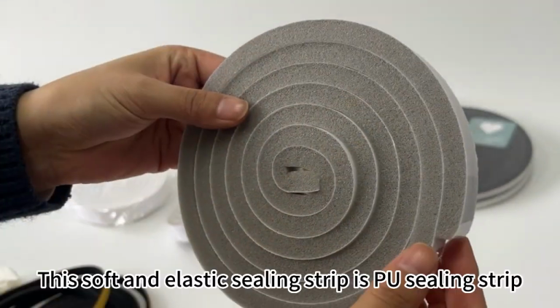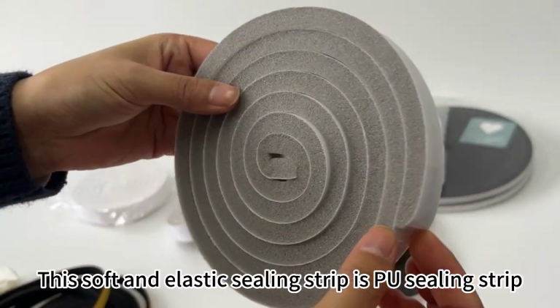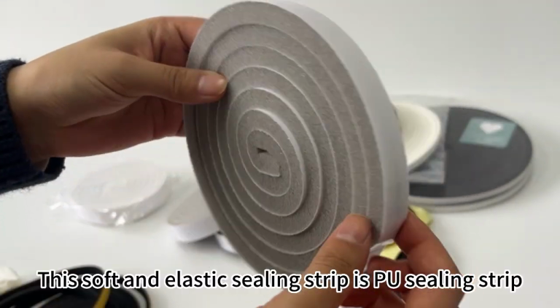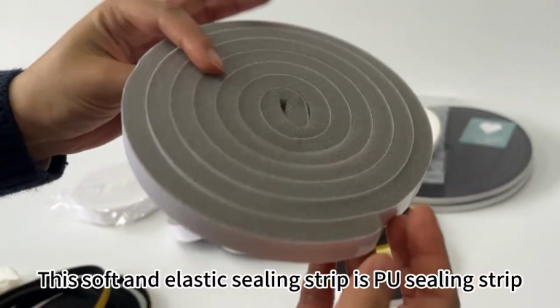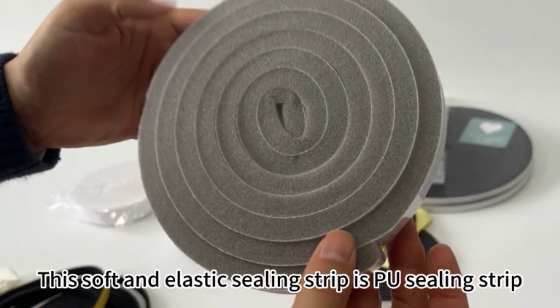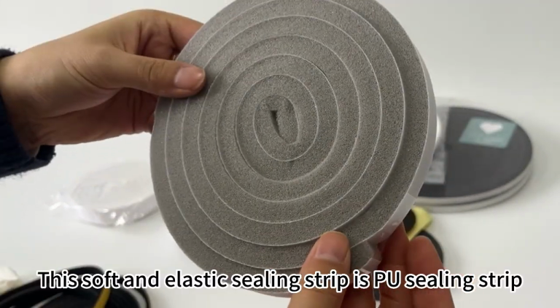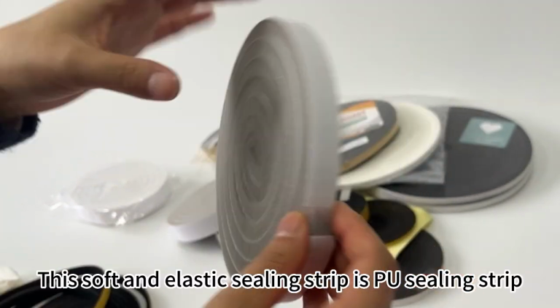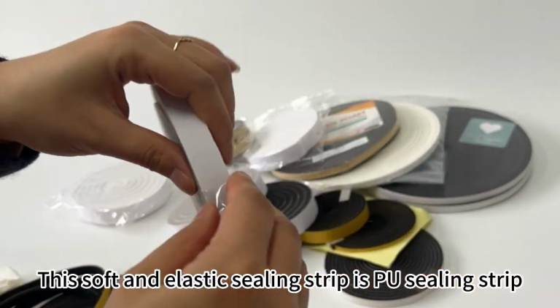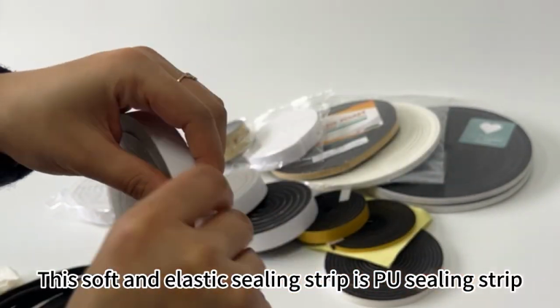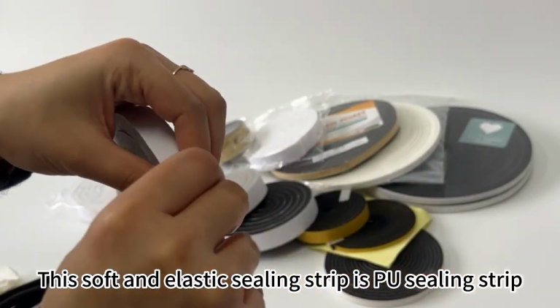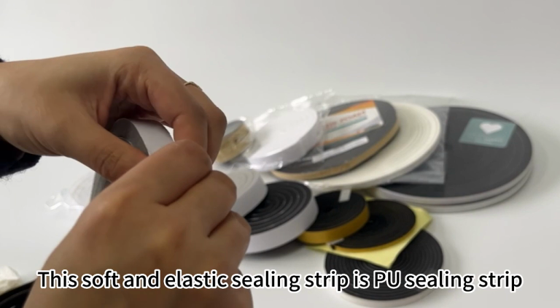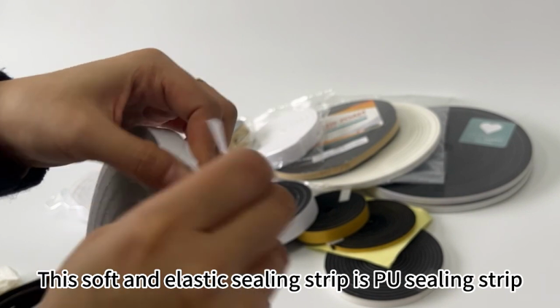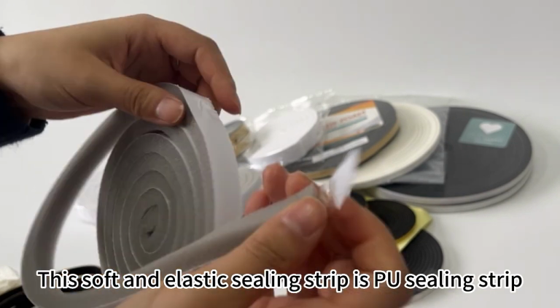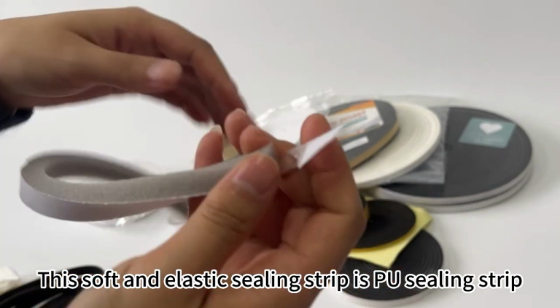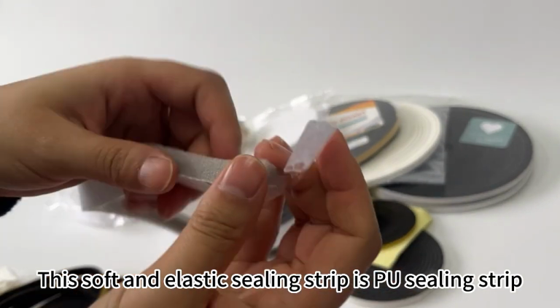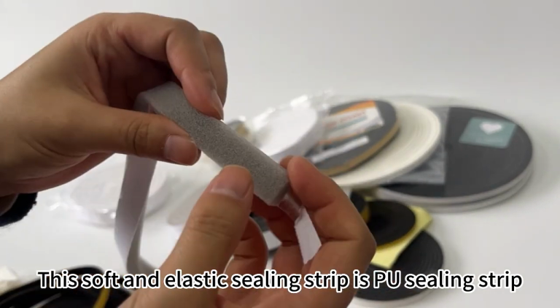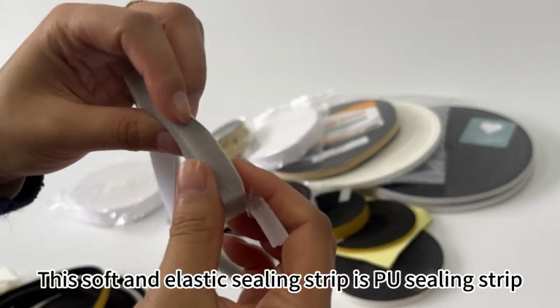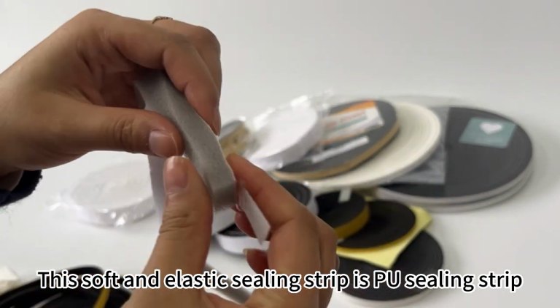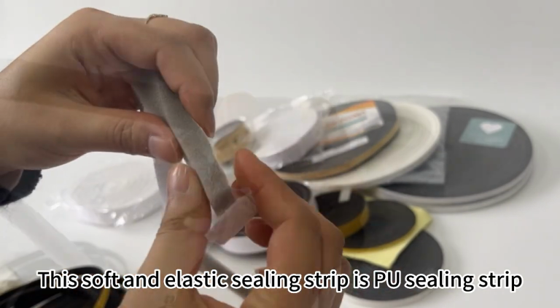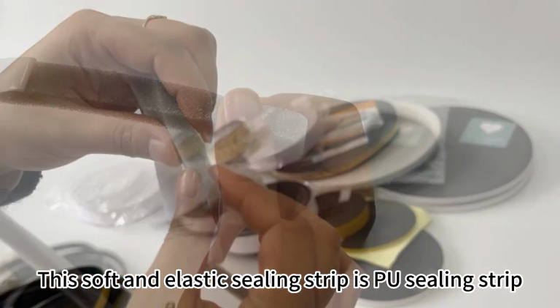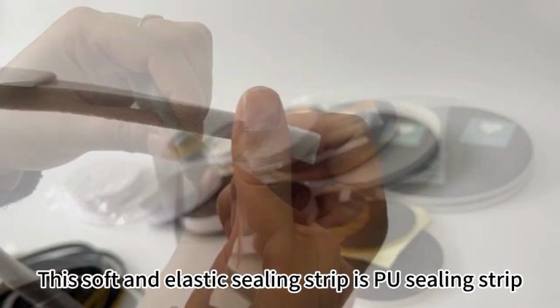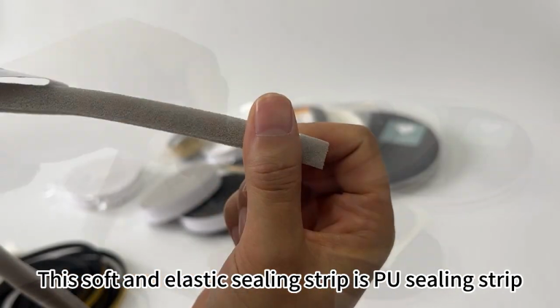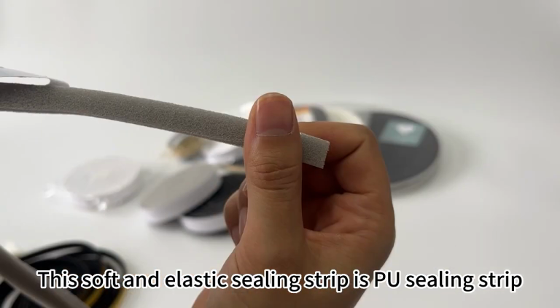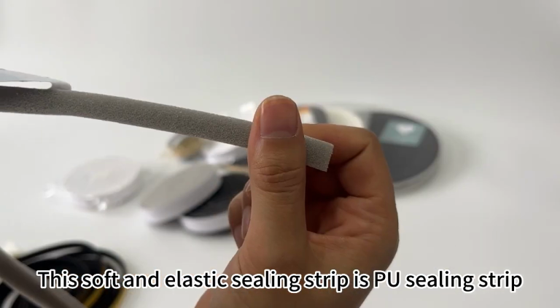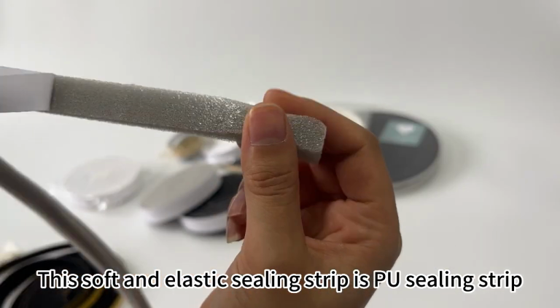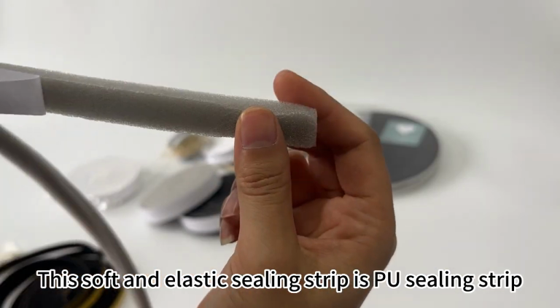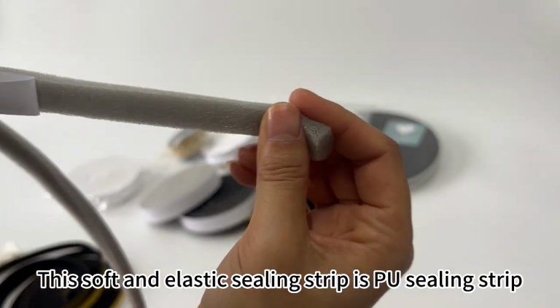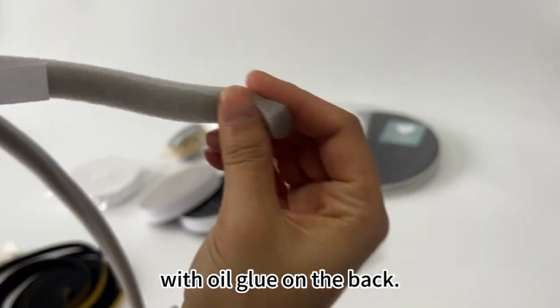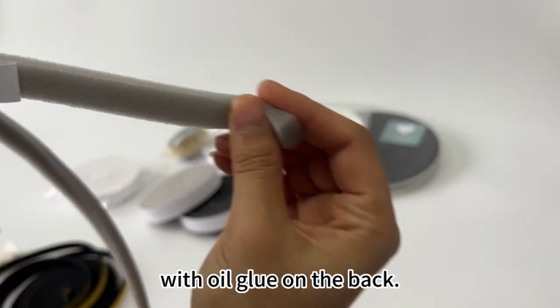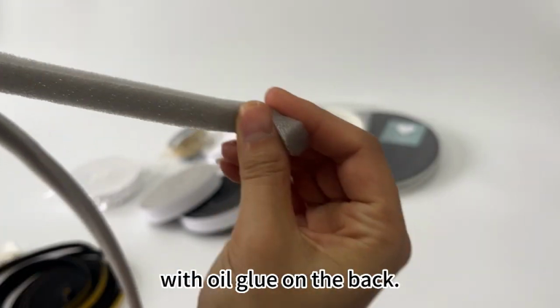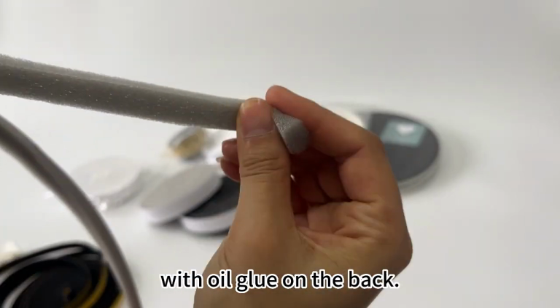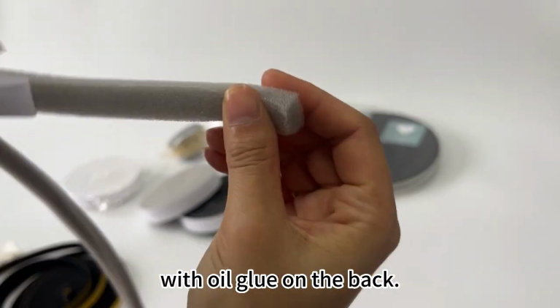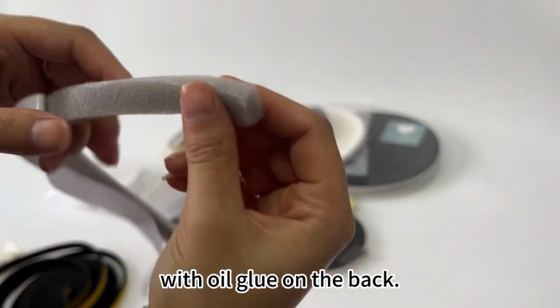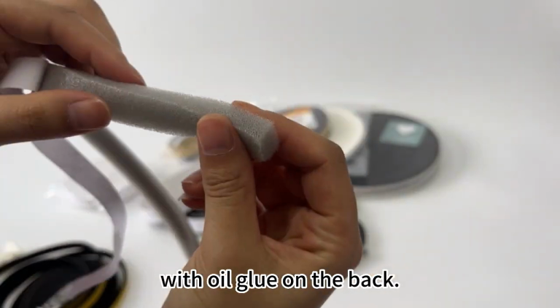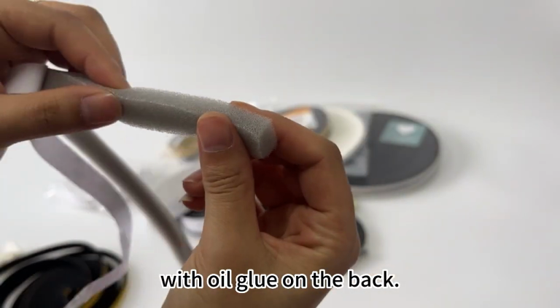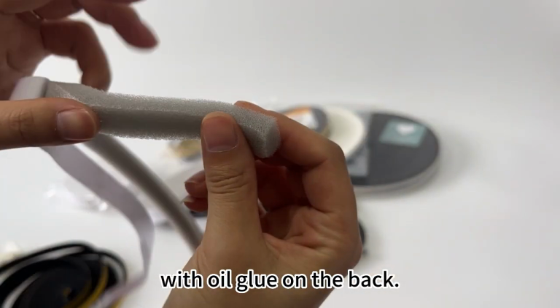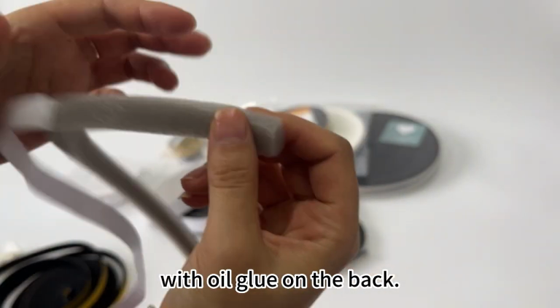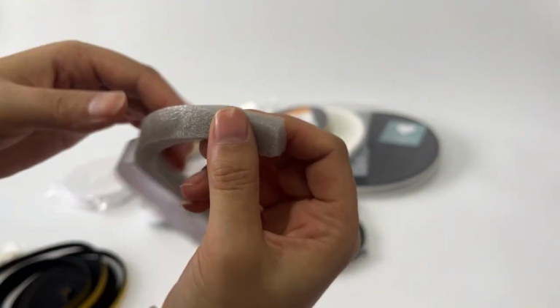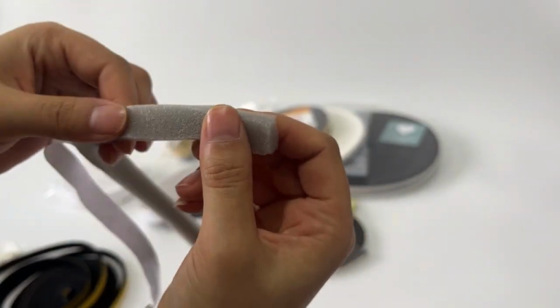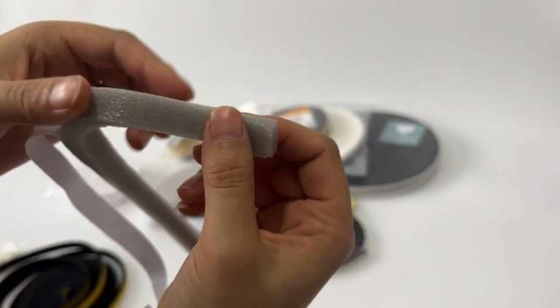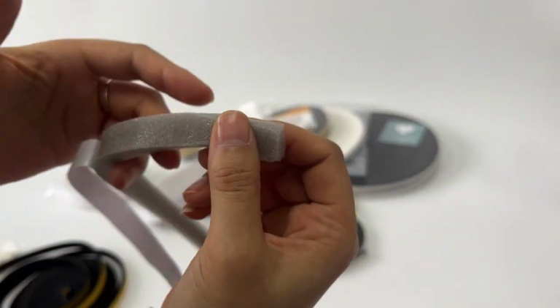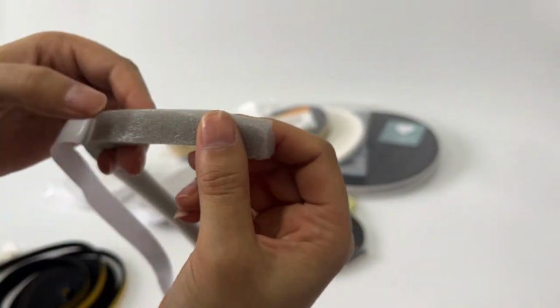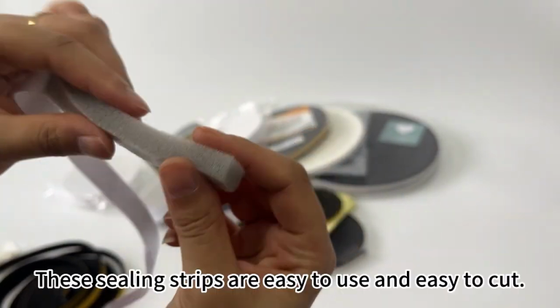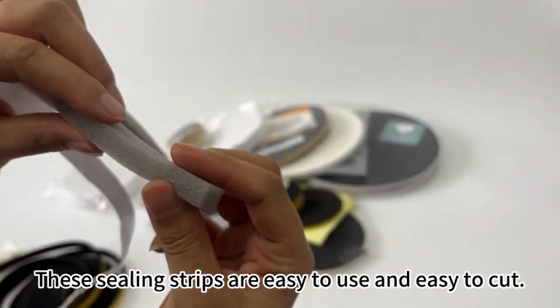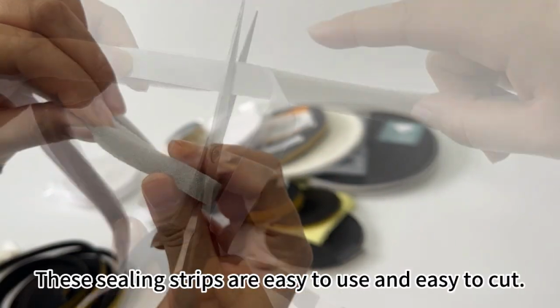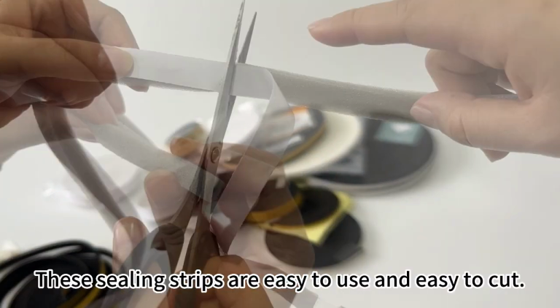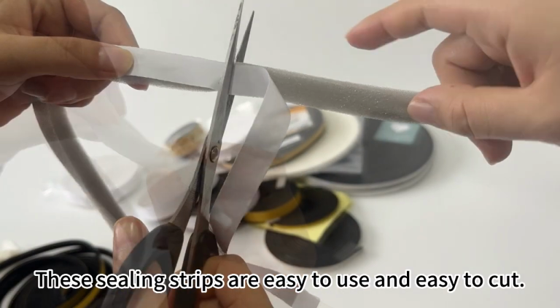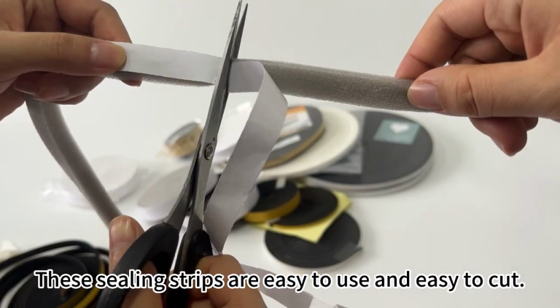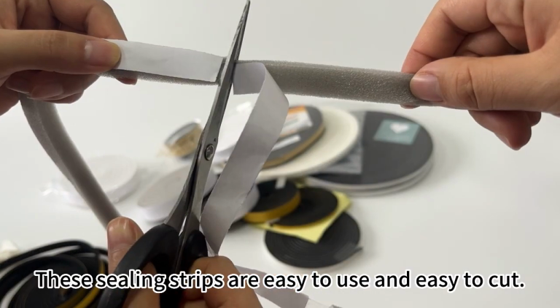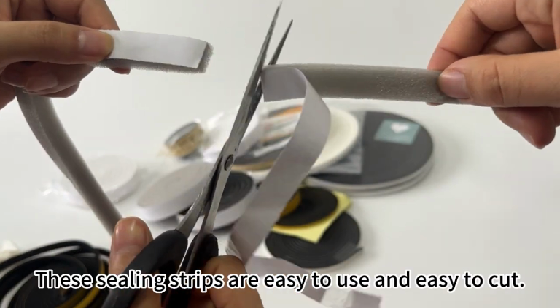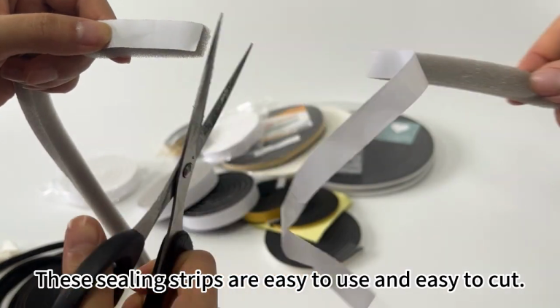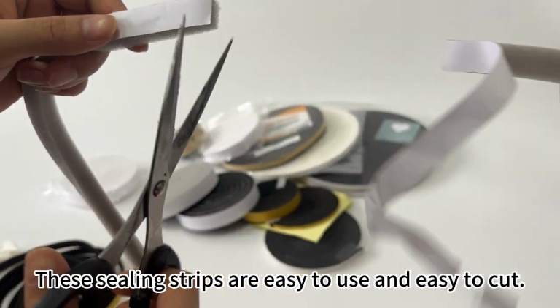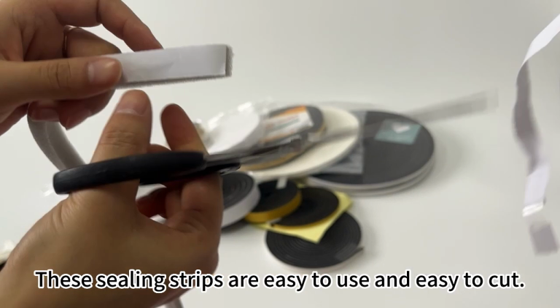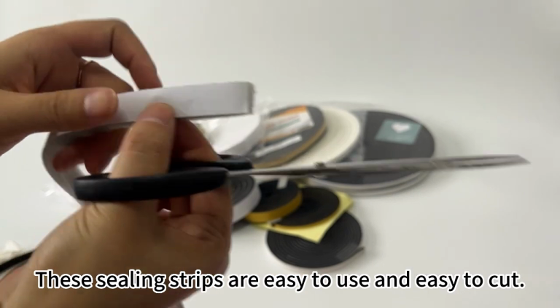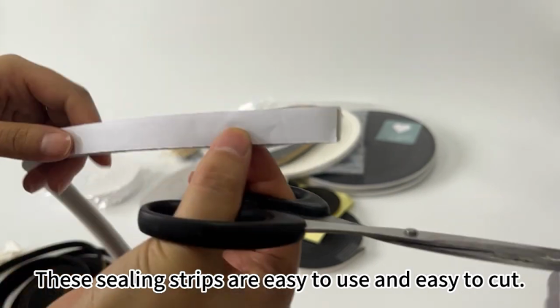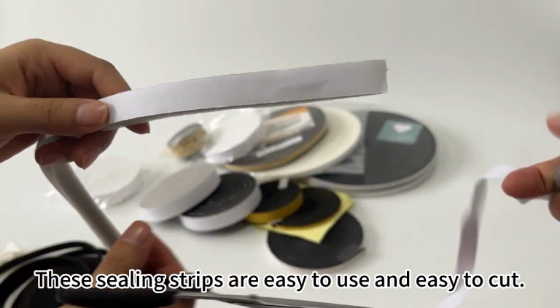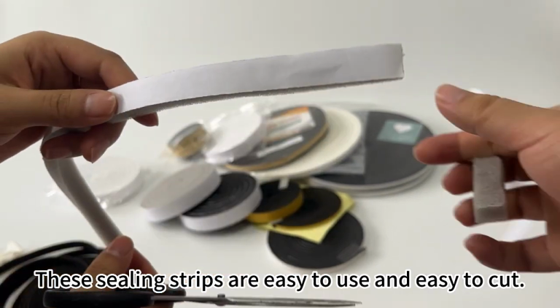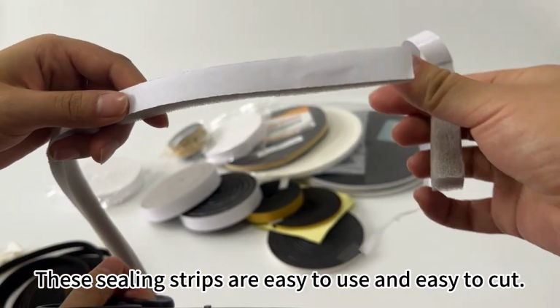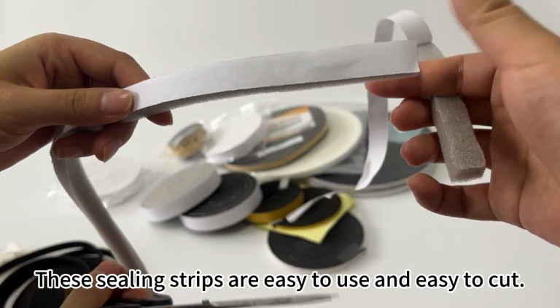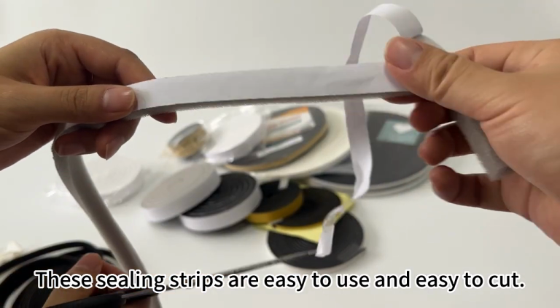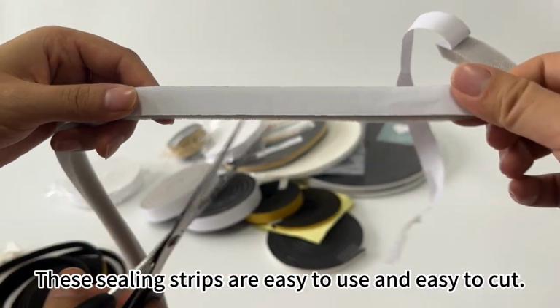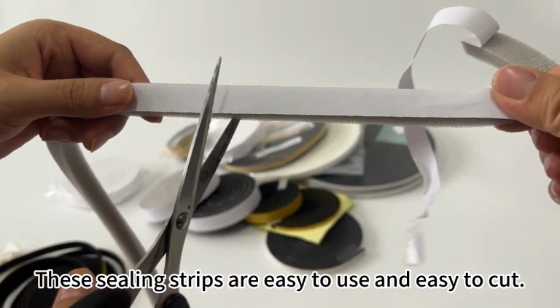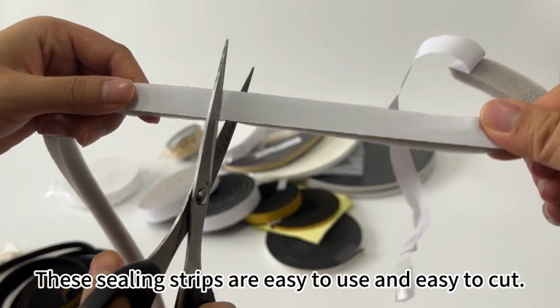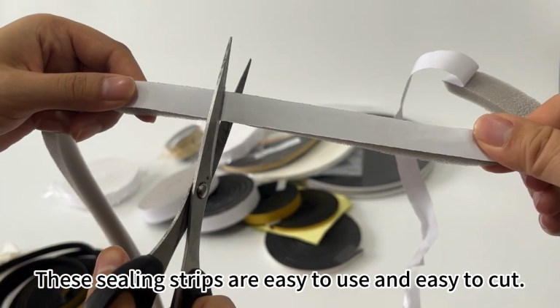This soft and elastic ceiling strip is a PU ceiling strip with oil glue on the back. These ceiling strips are easy to use and easy to cut.